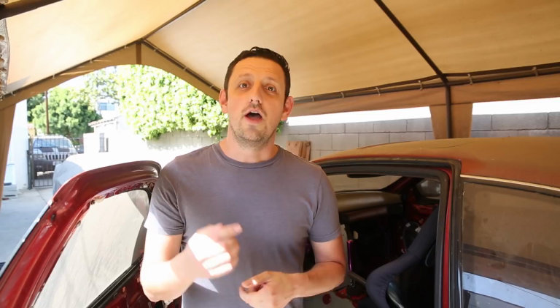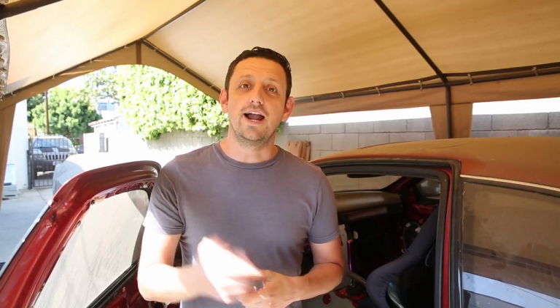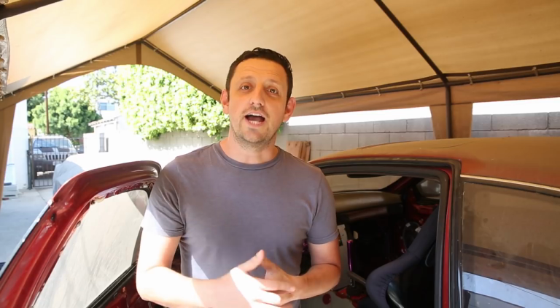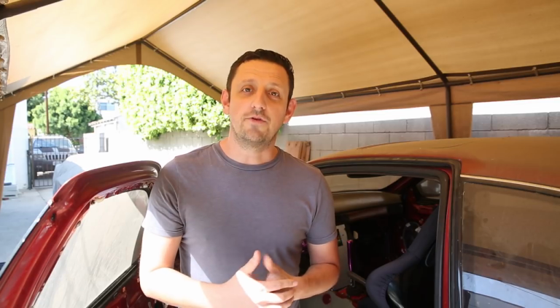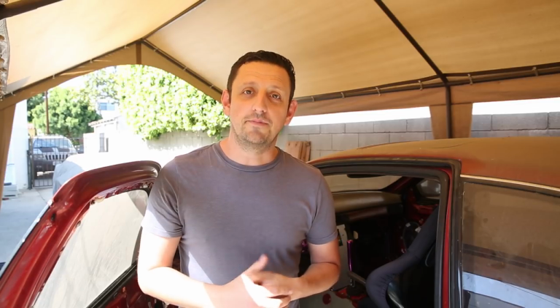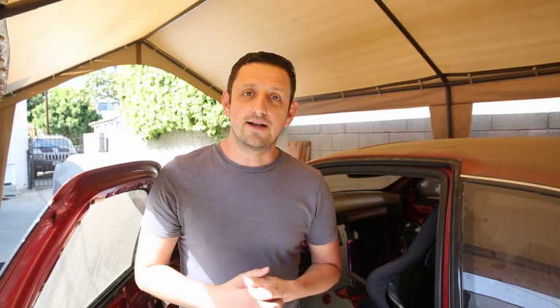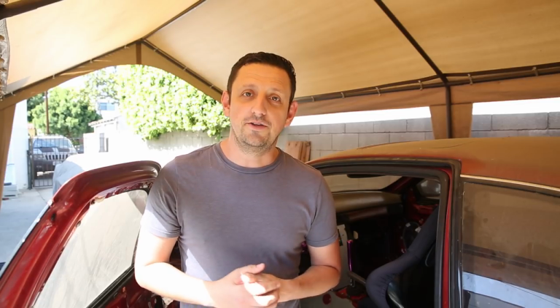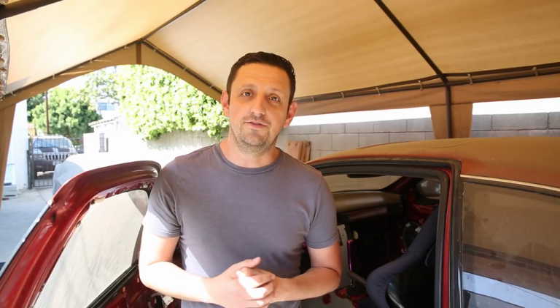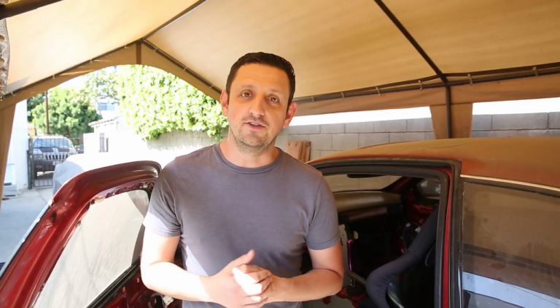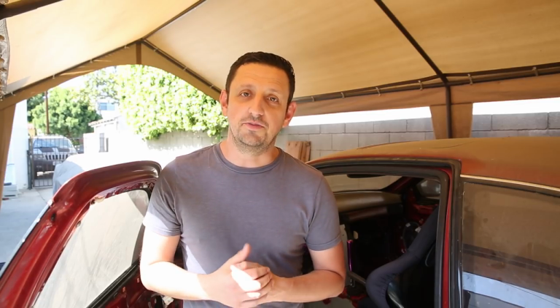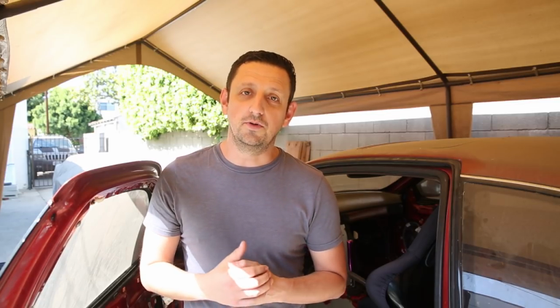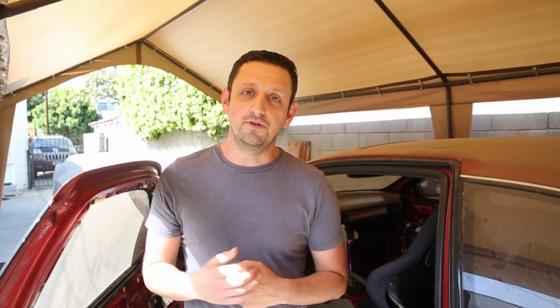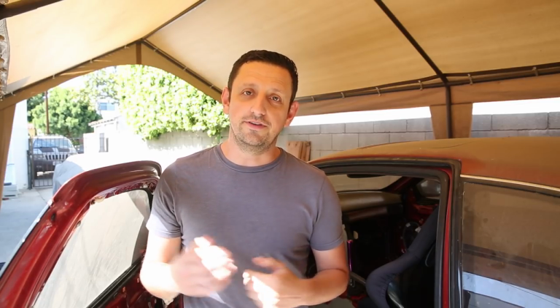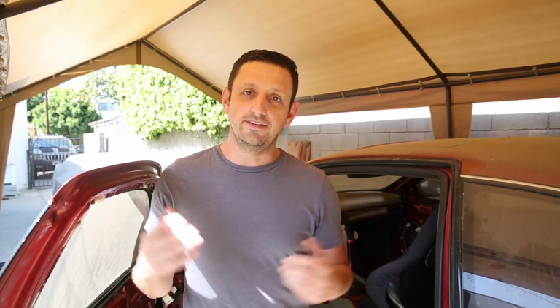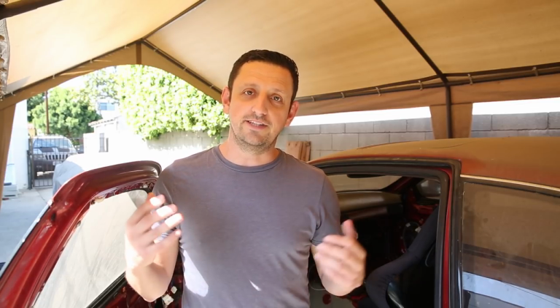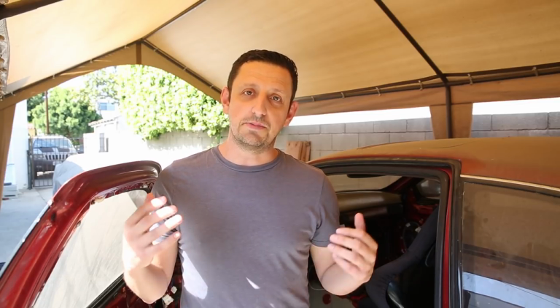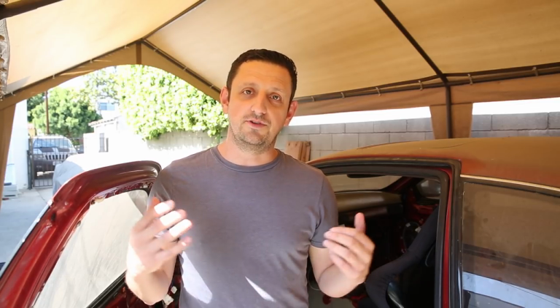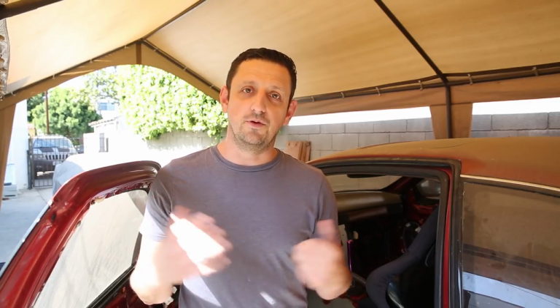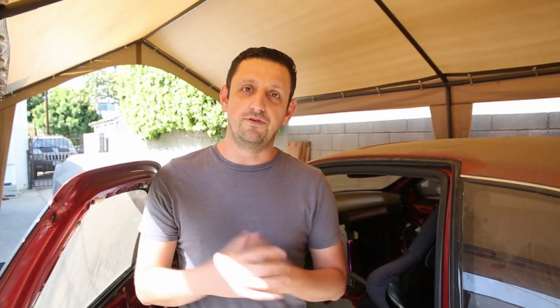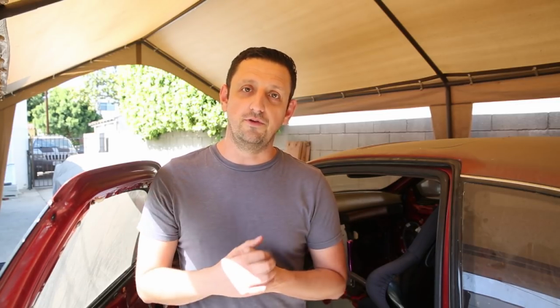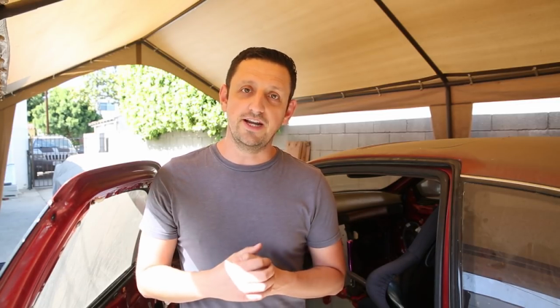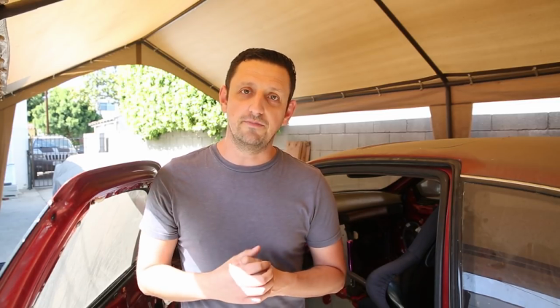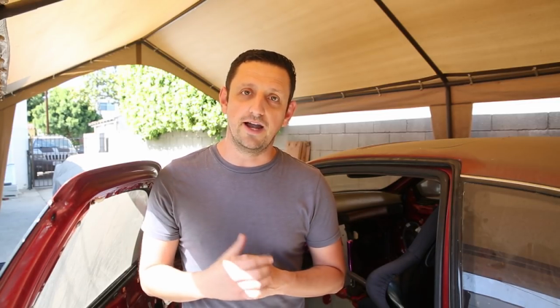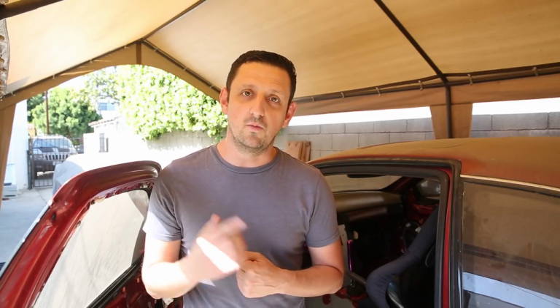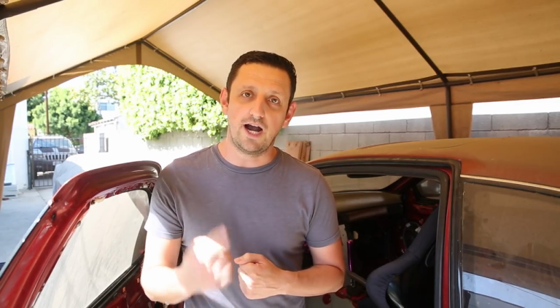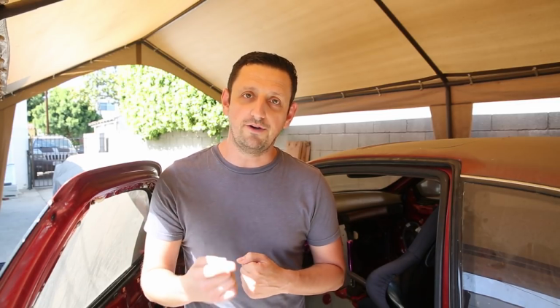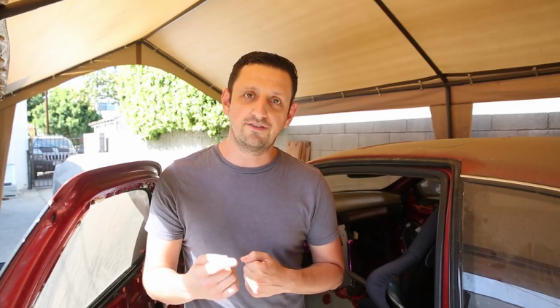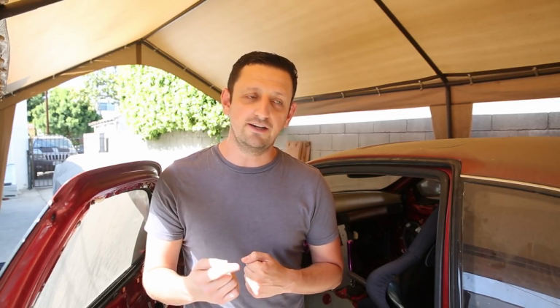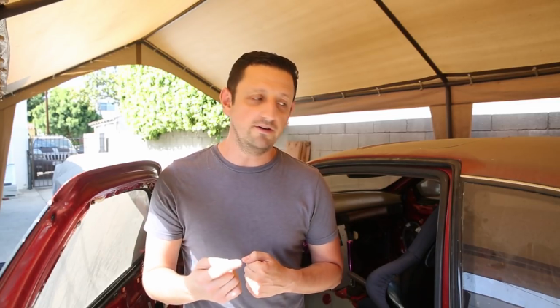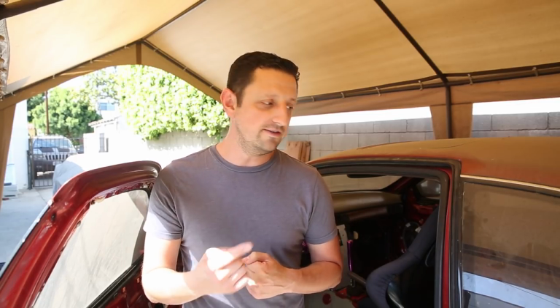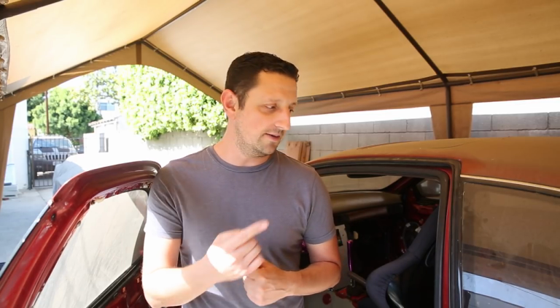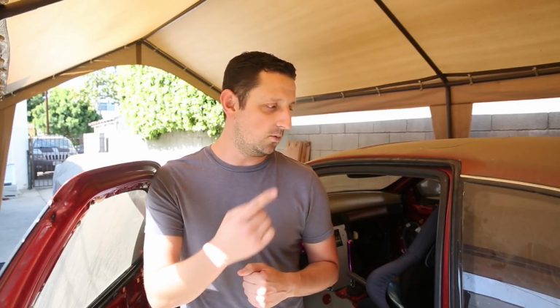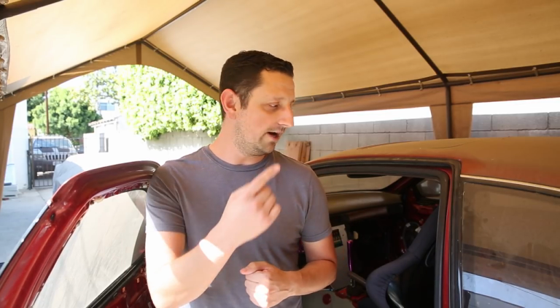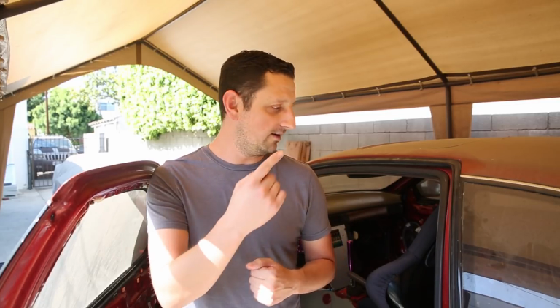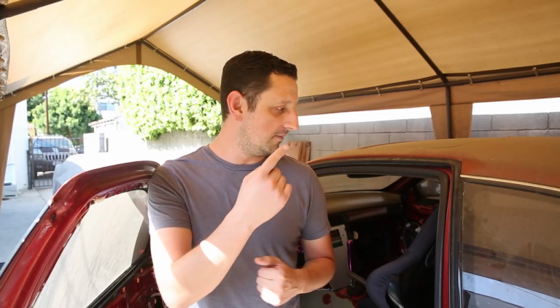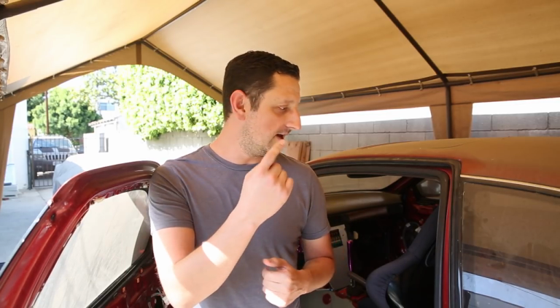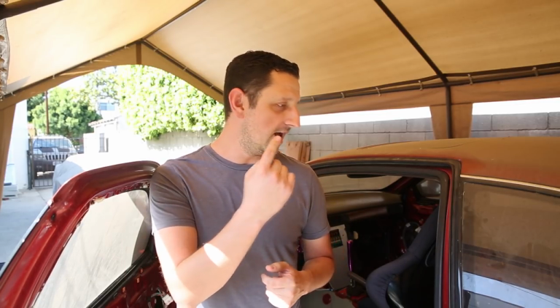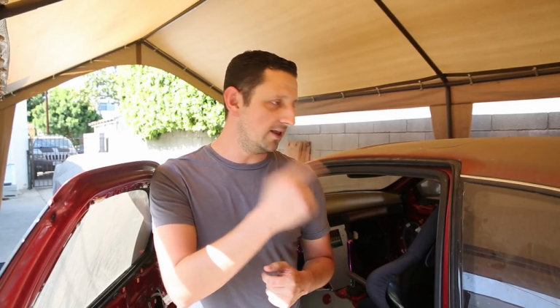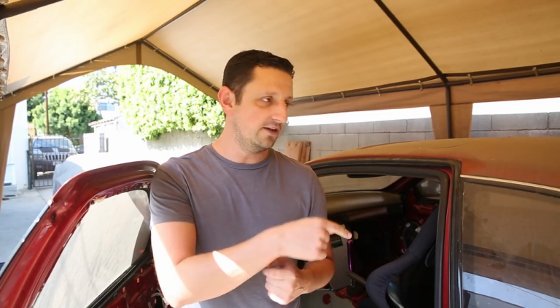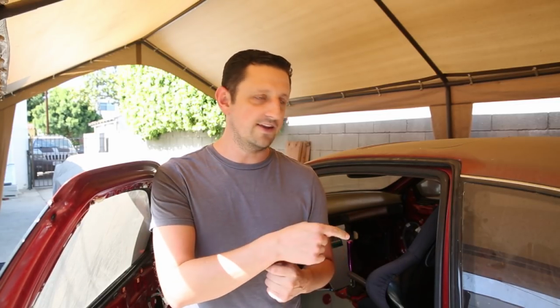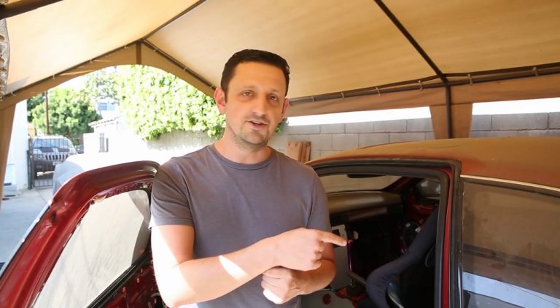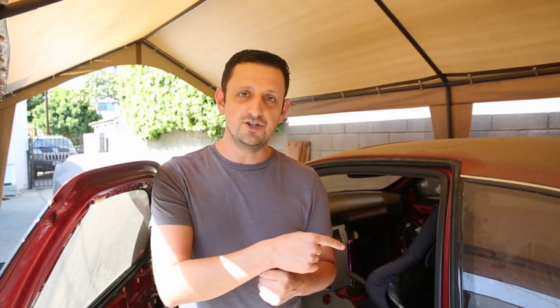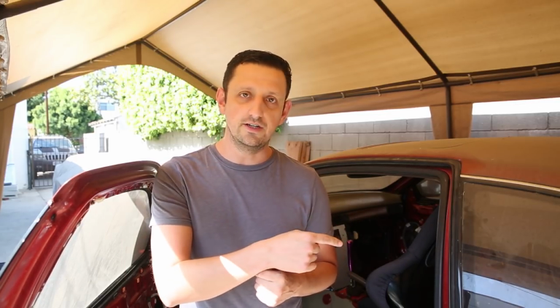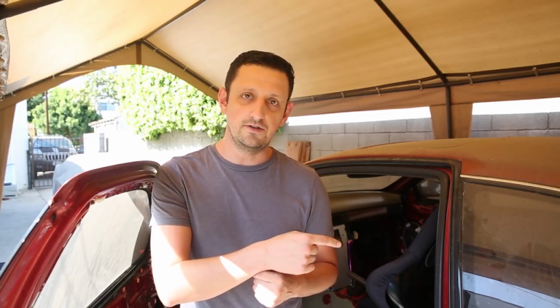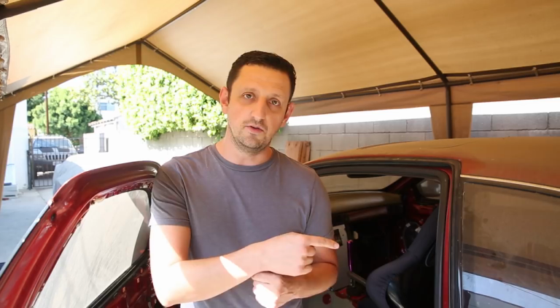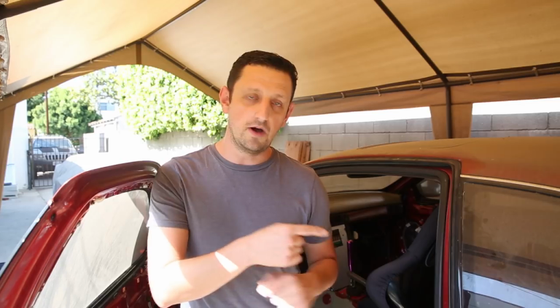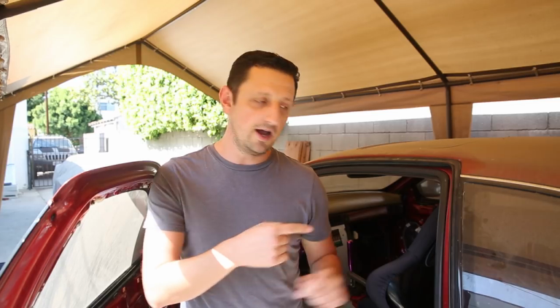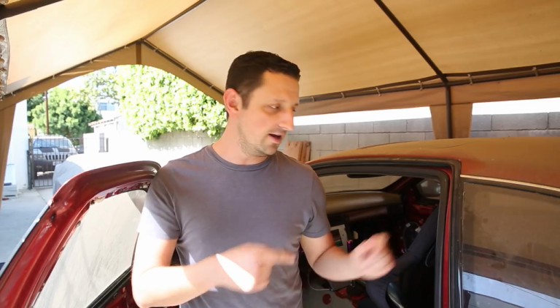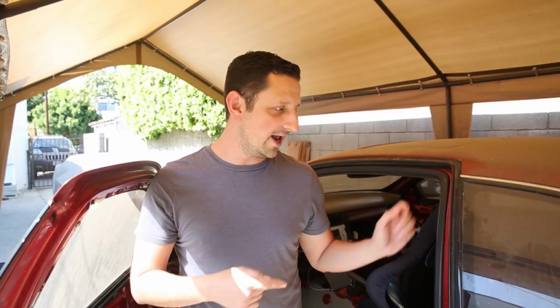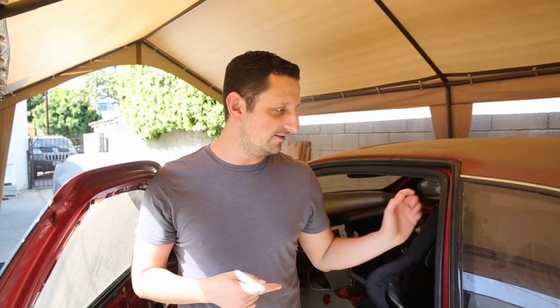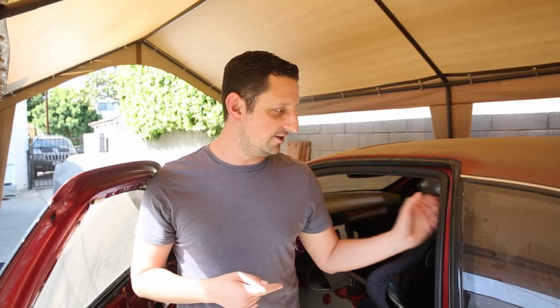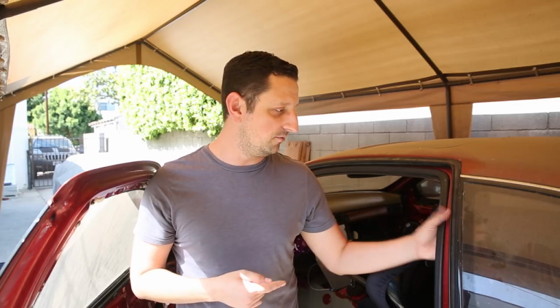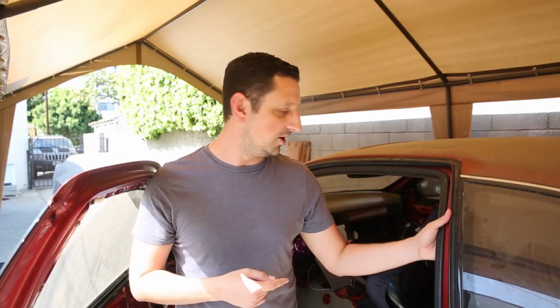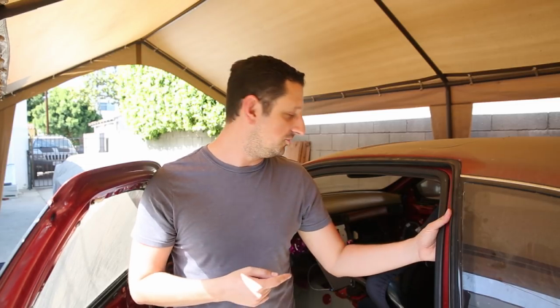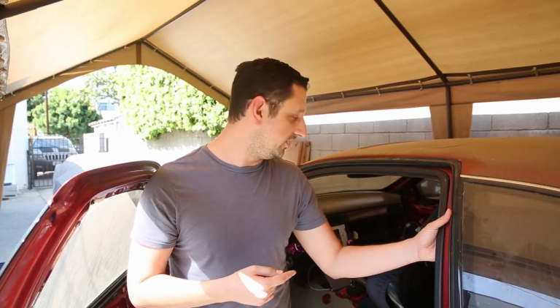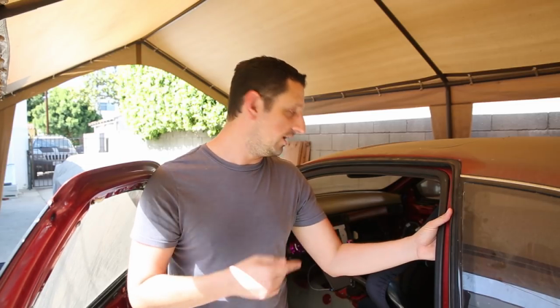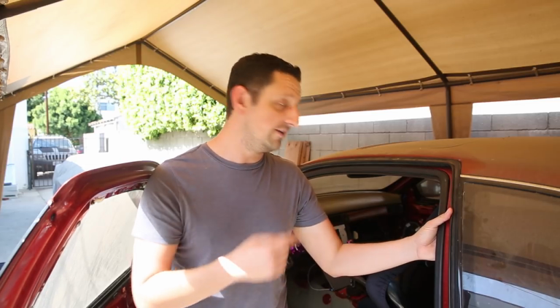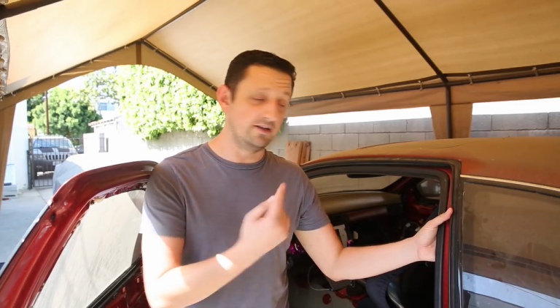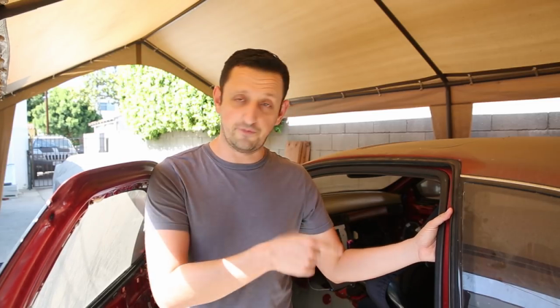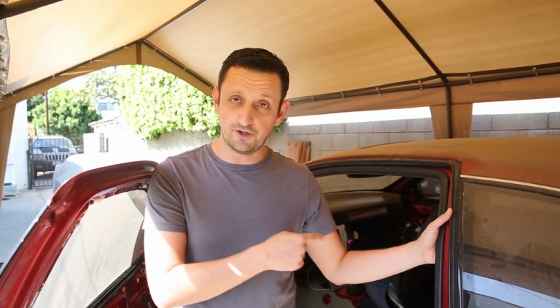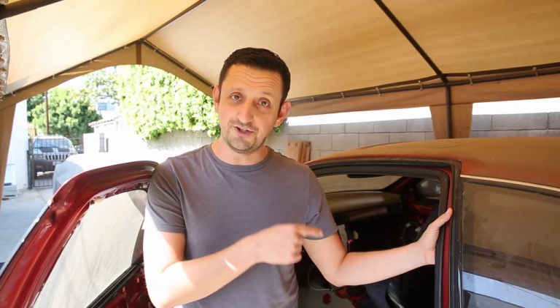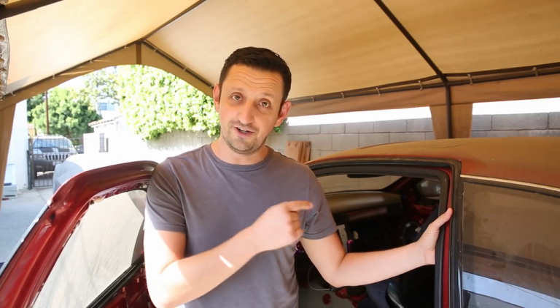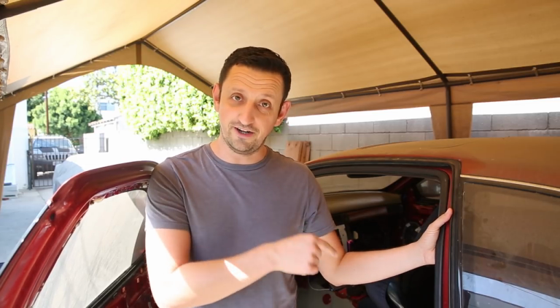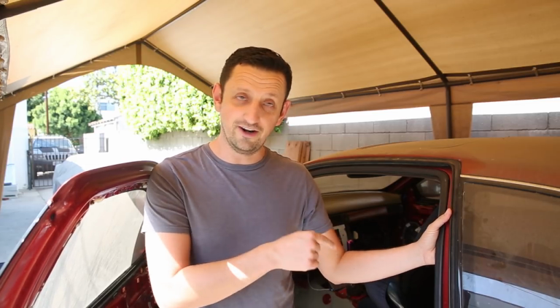Hey guys, welcome back to Fully Spooled. This is episode three of my wiring series. I'm wiring my LS engine into my SC300 here — SC400 here.